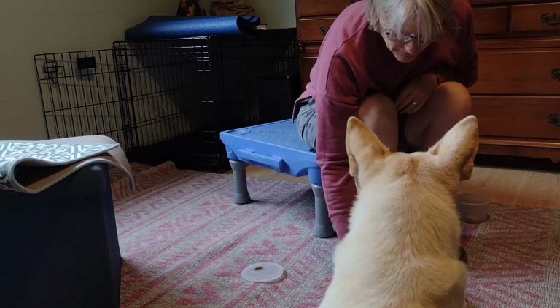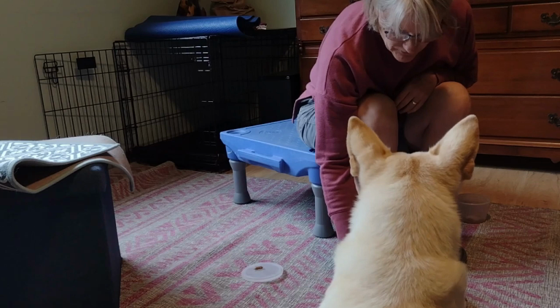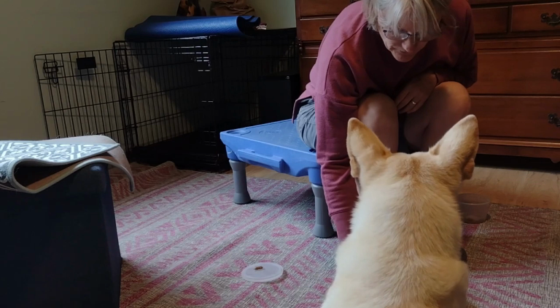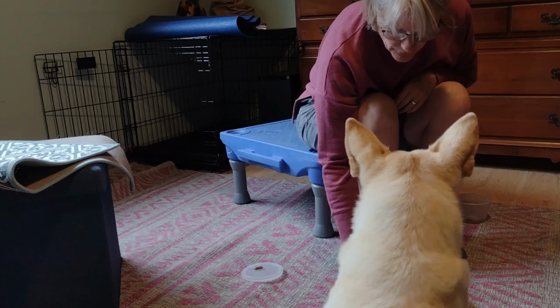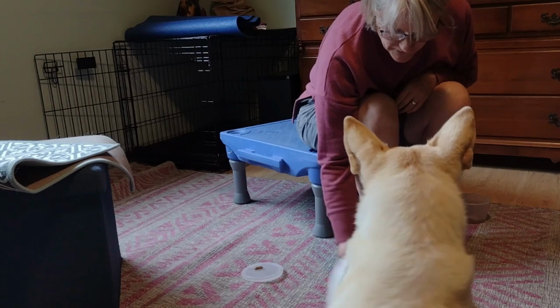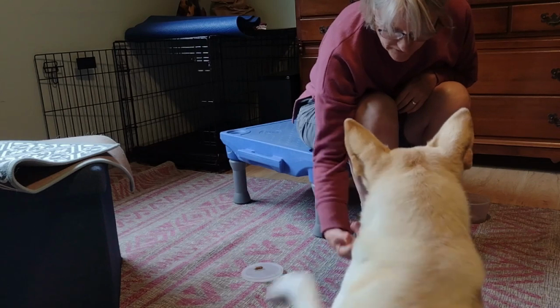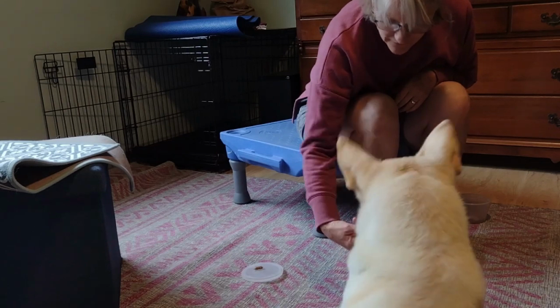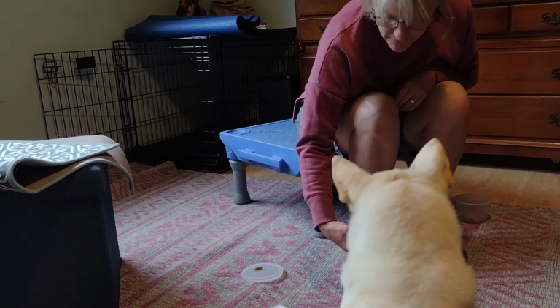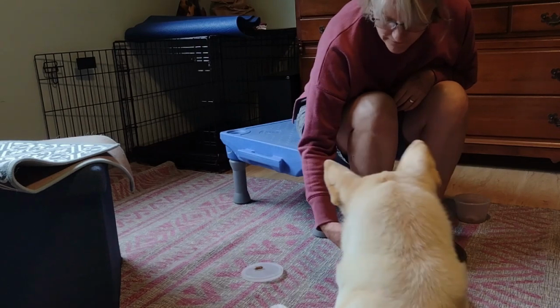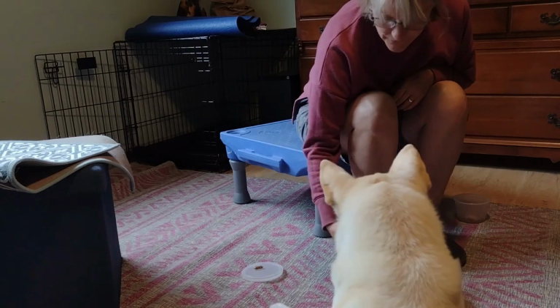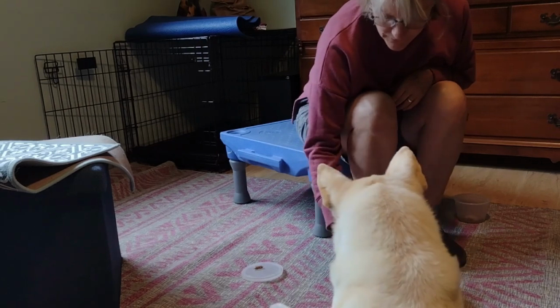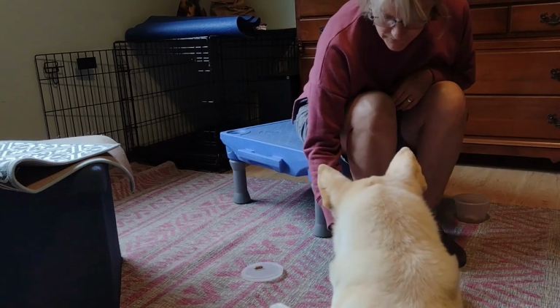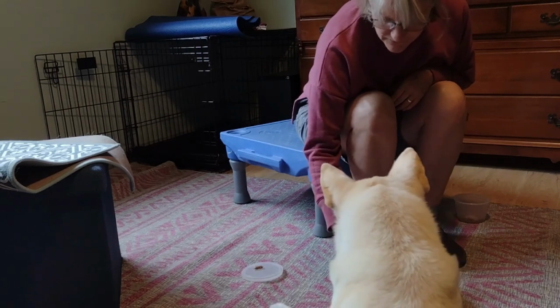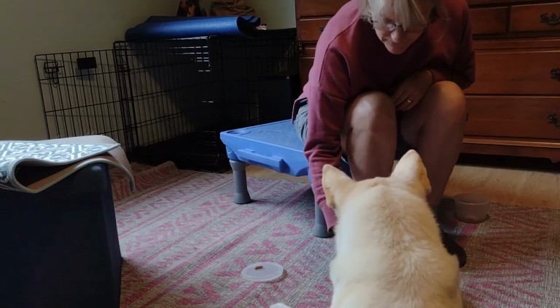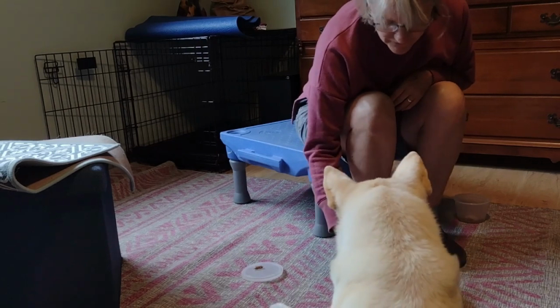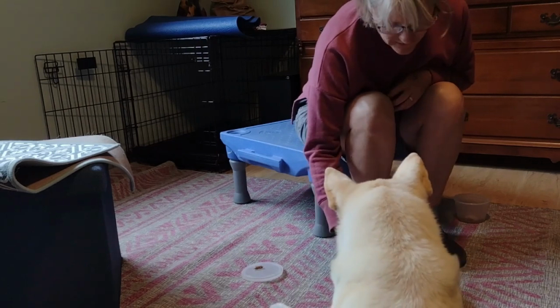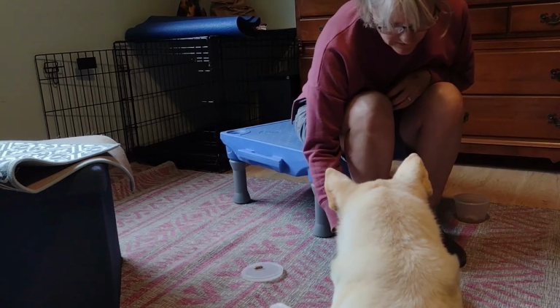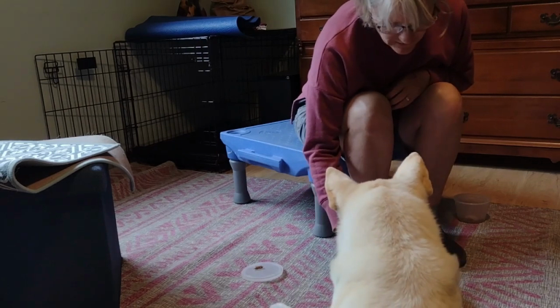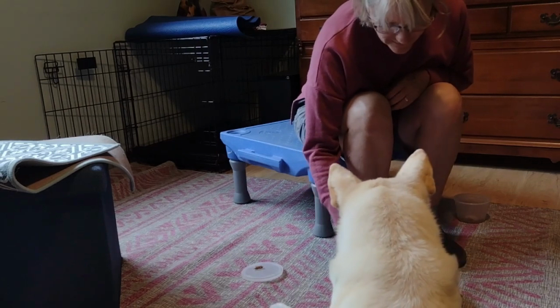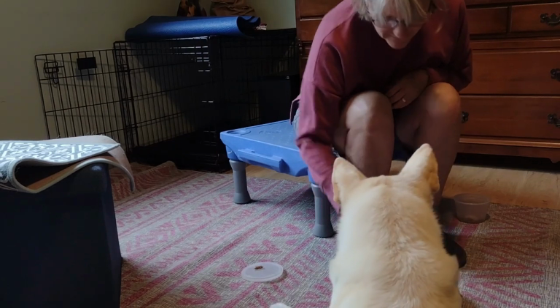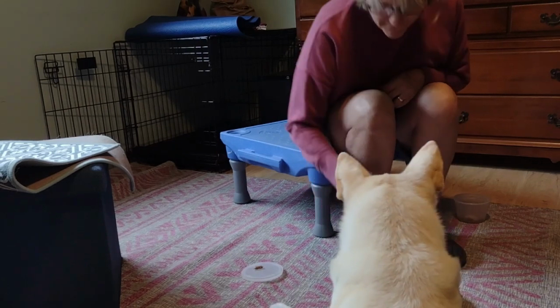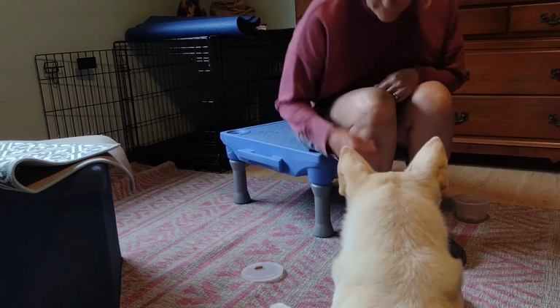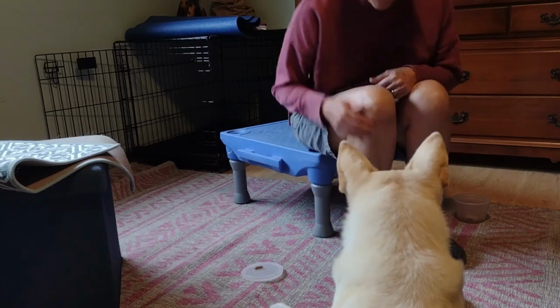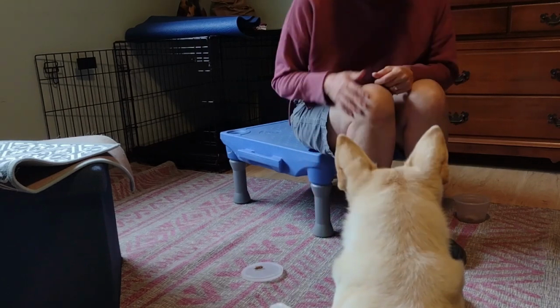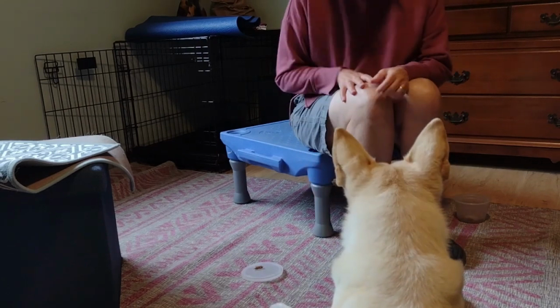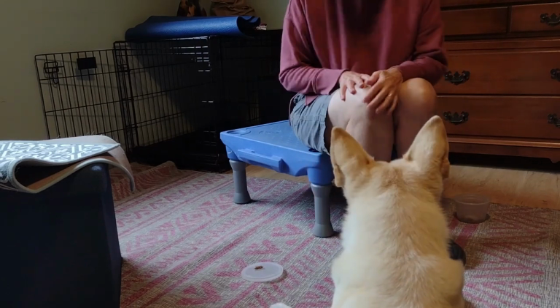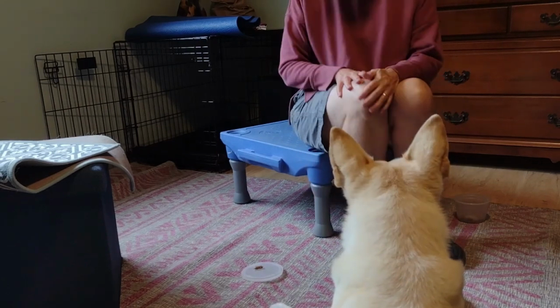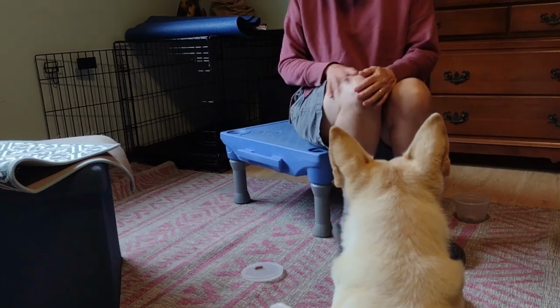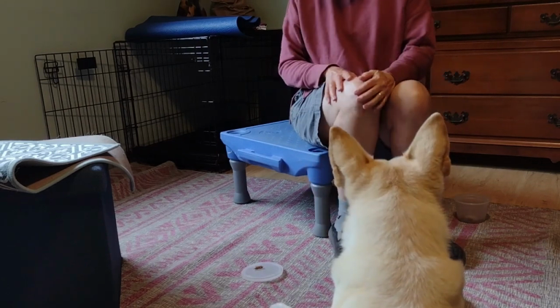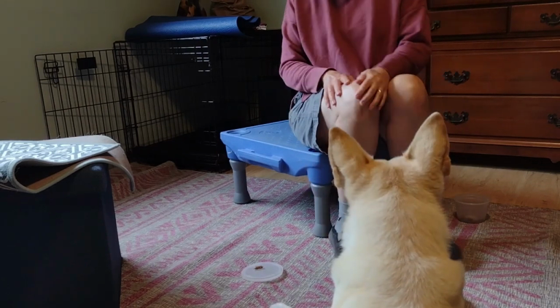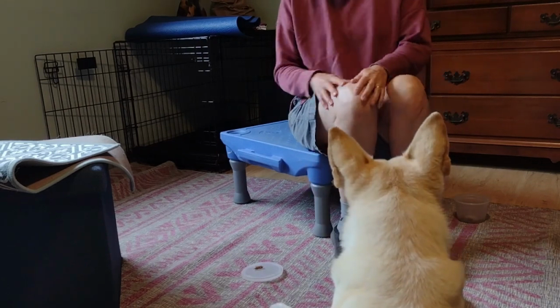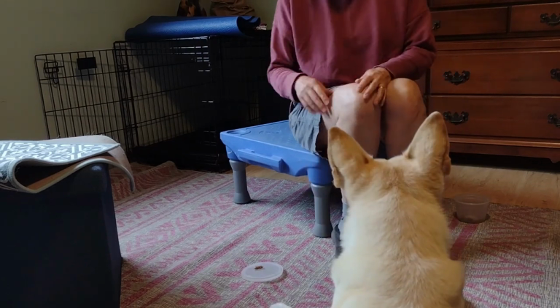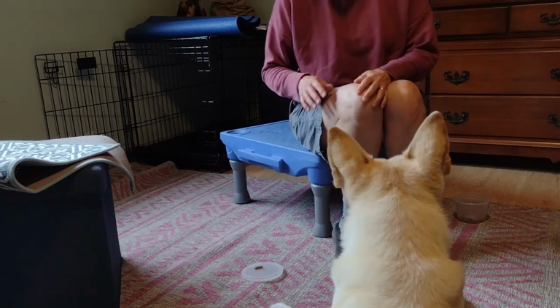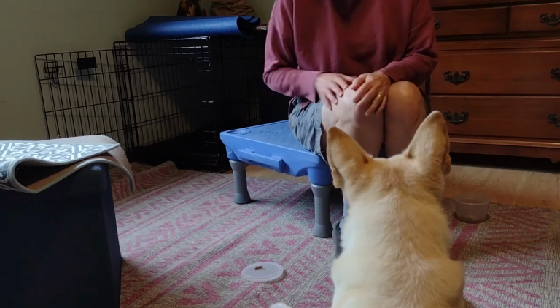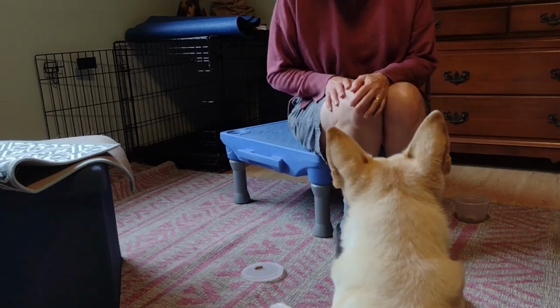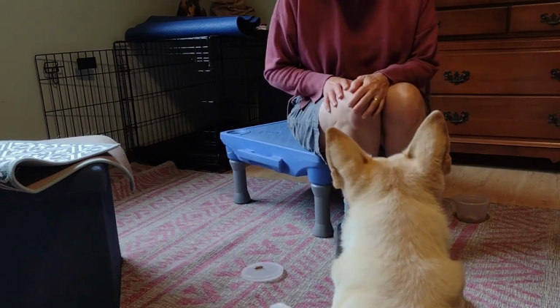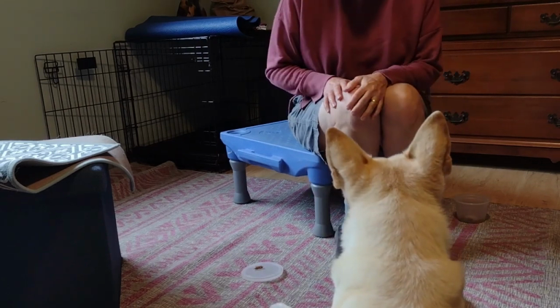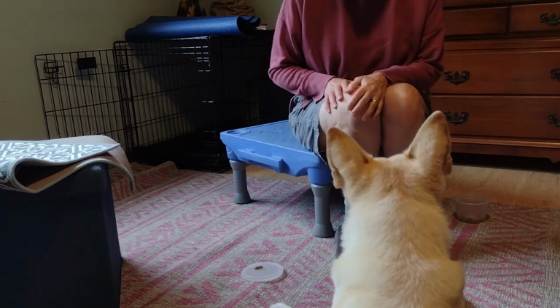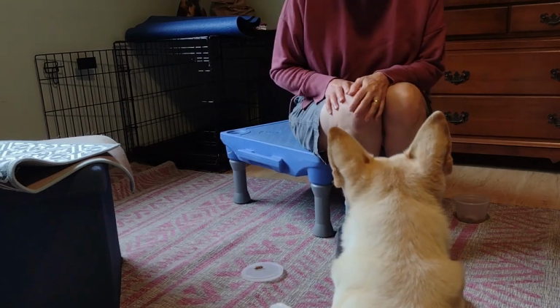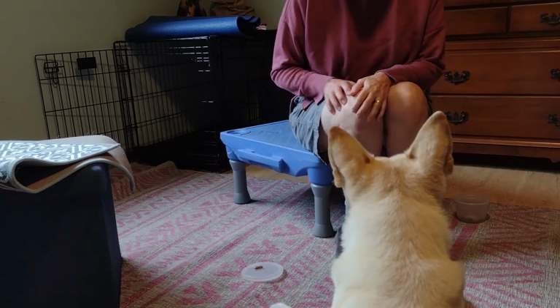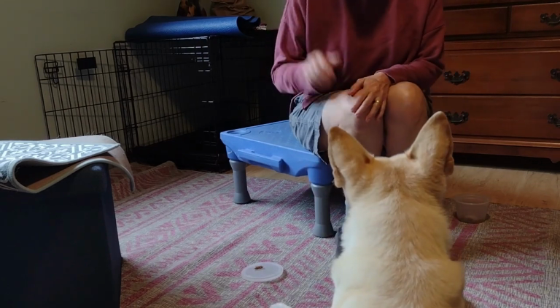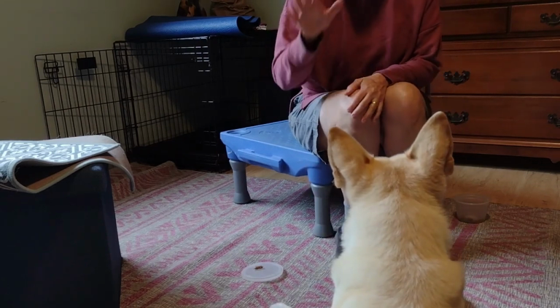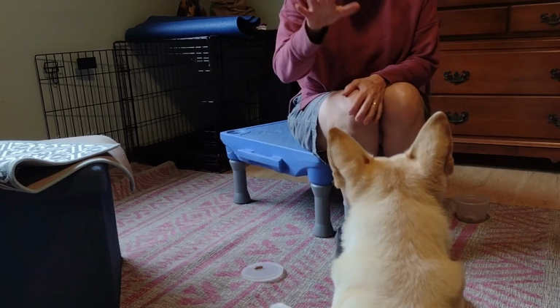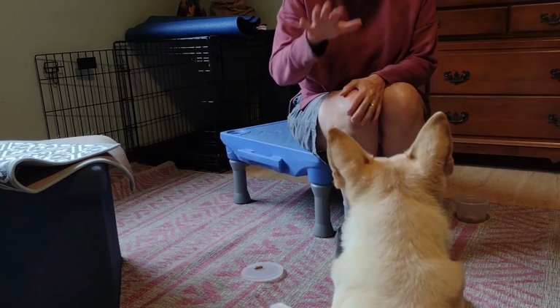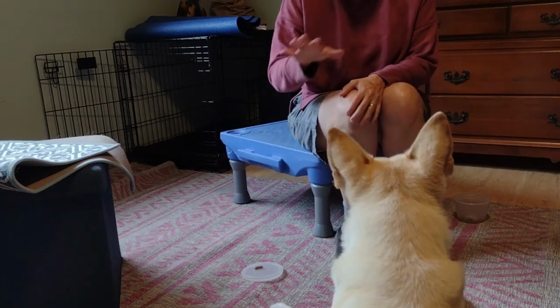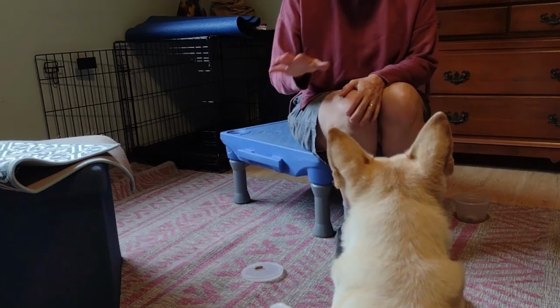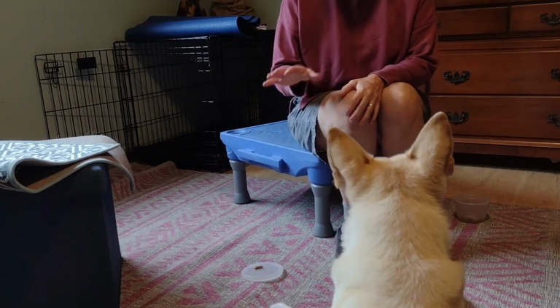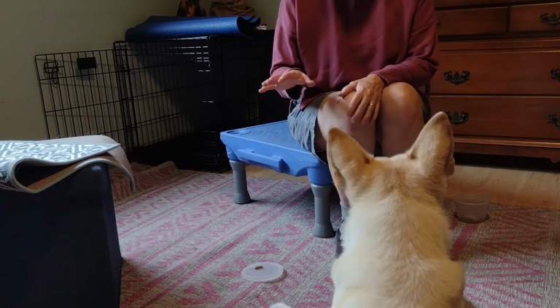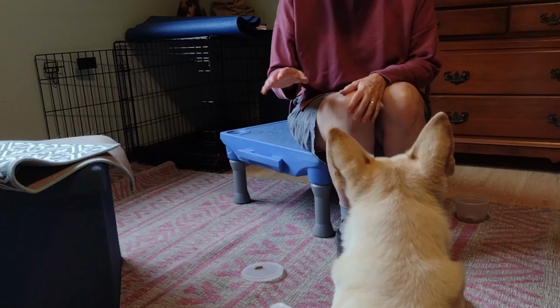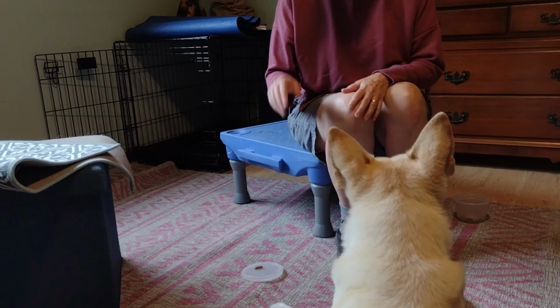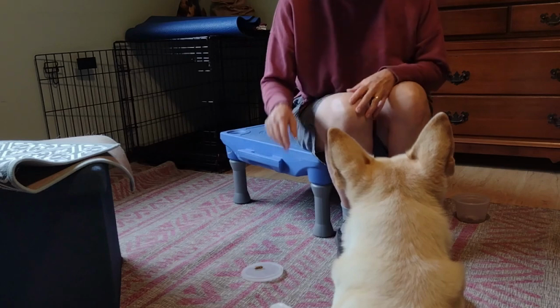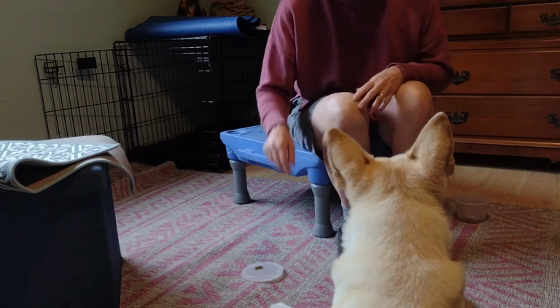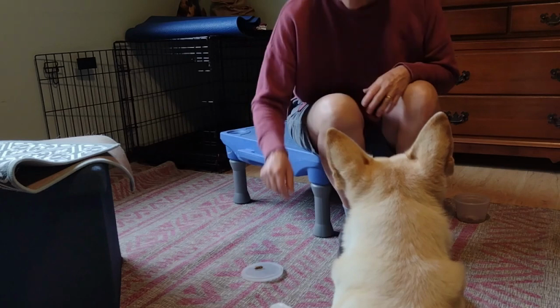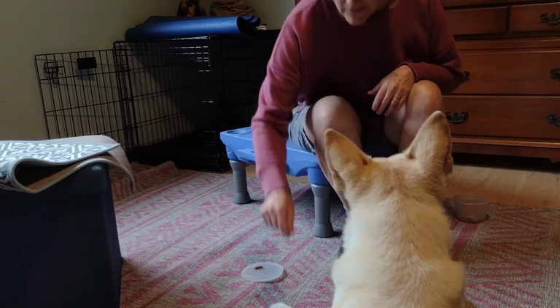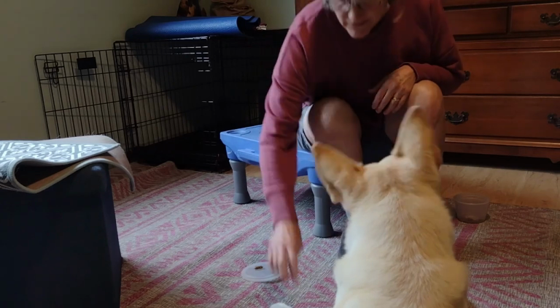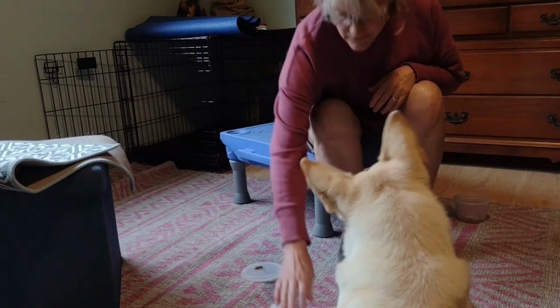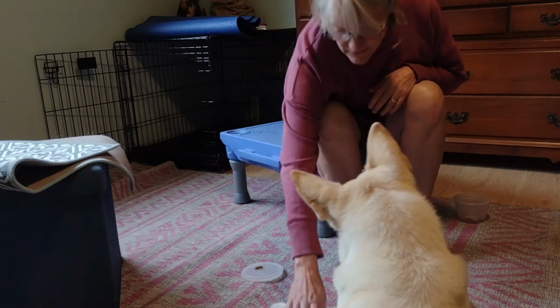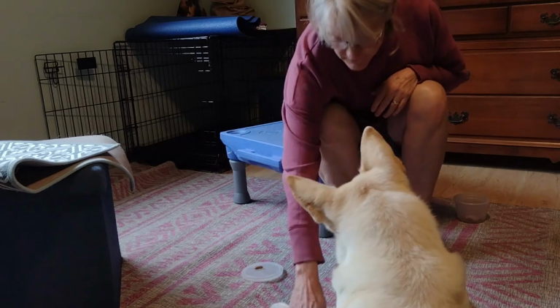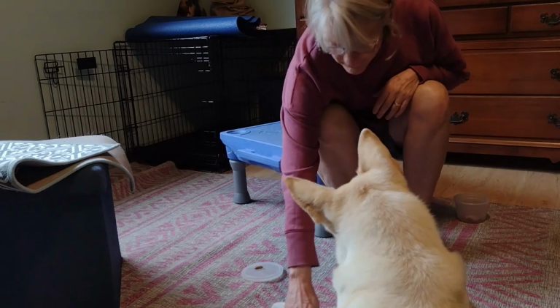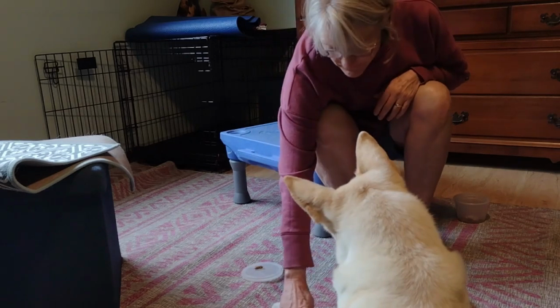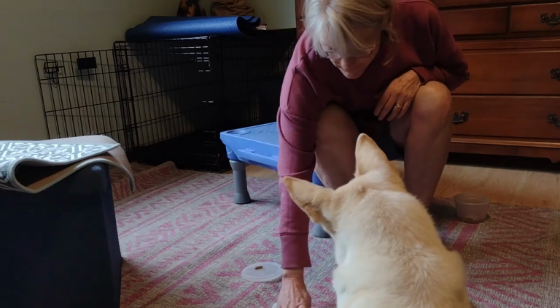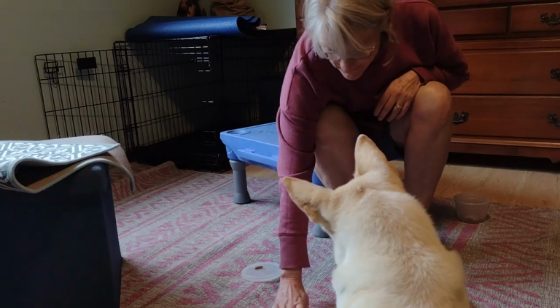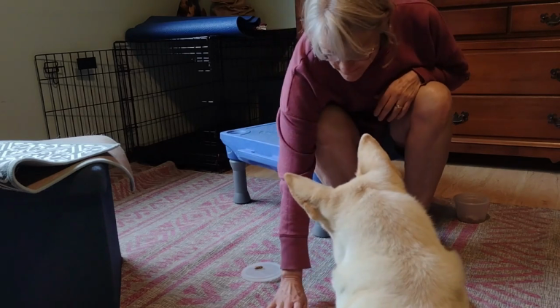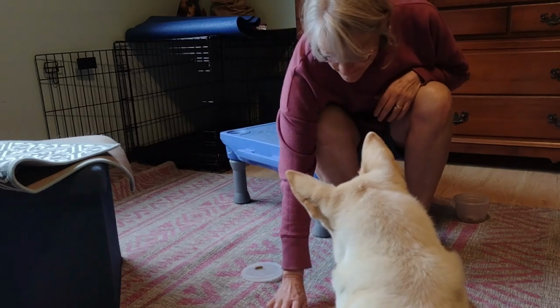I'm squeezing — whoops — and she didn't like it. So I'm going to go back to just putting my hand on top of her paw.